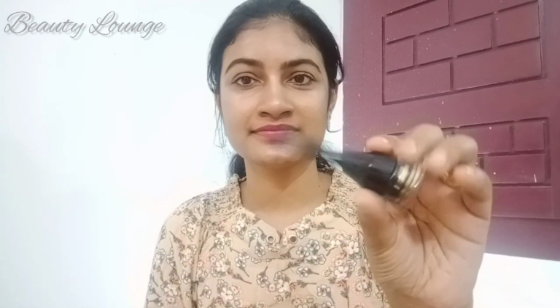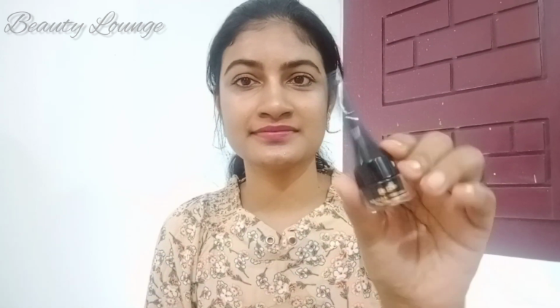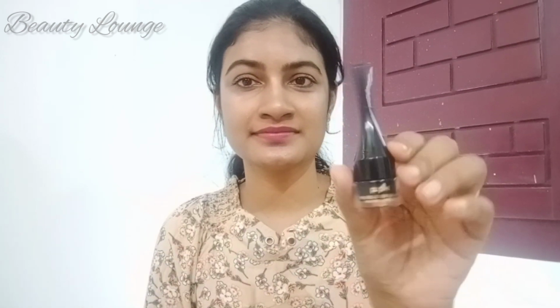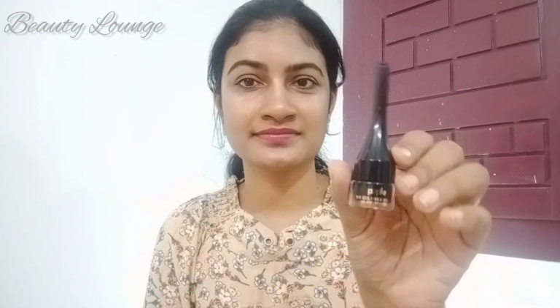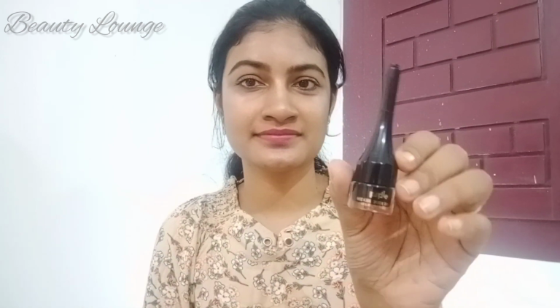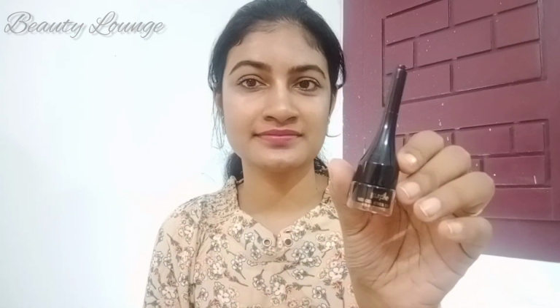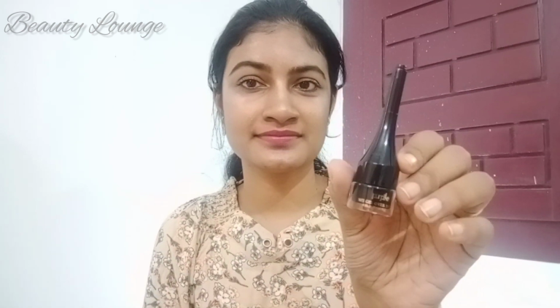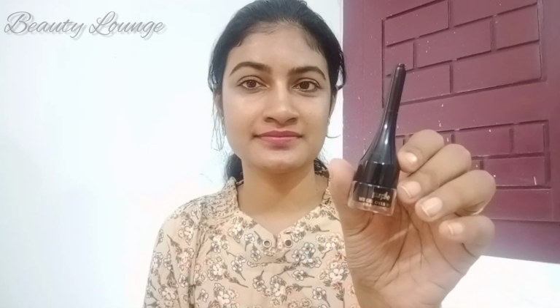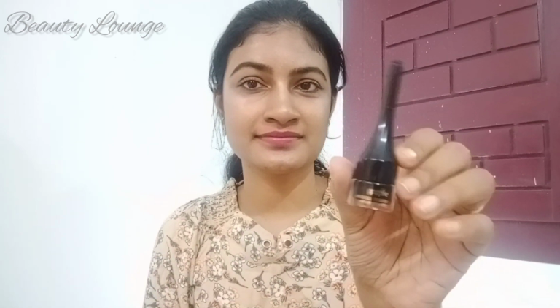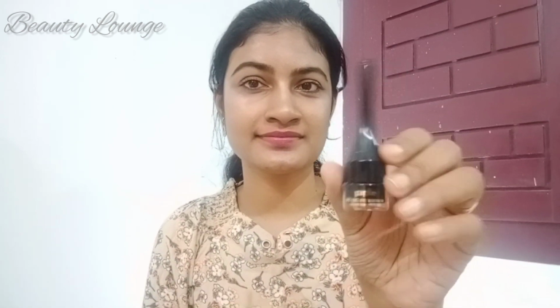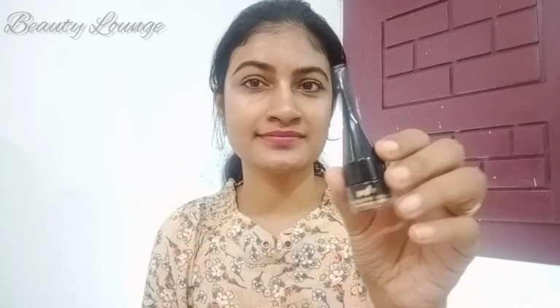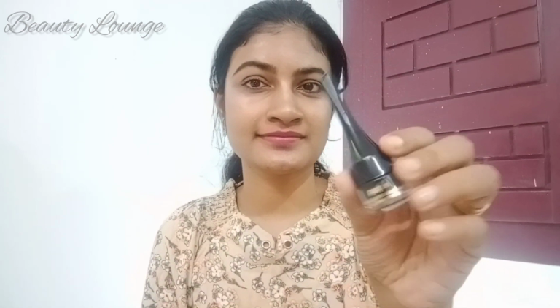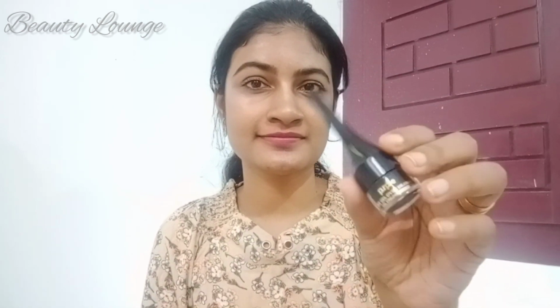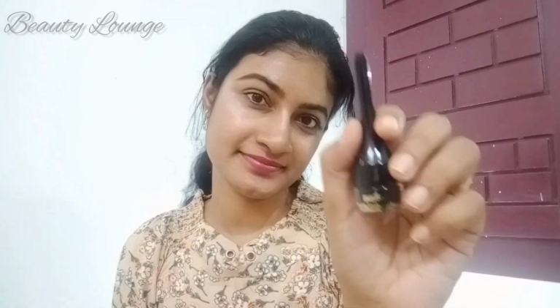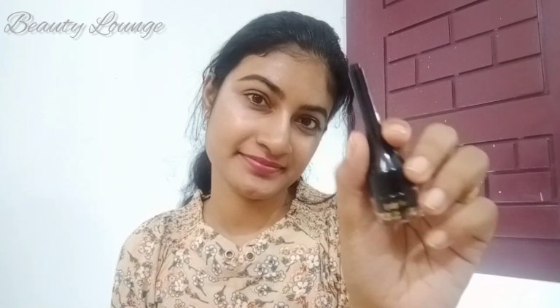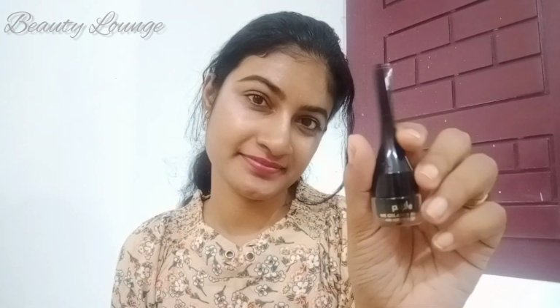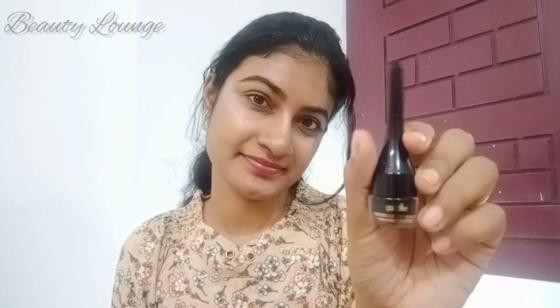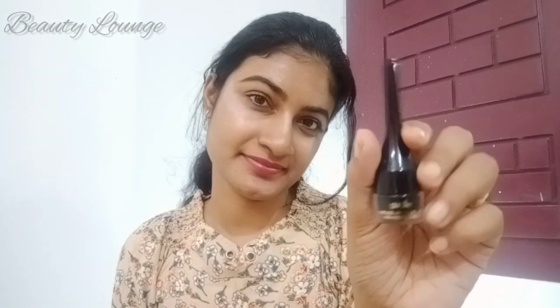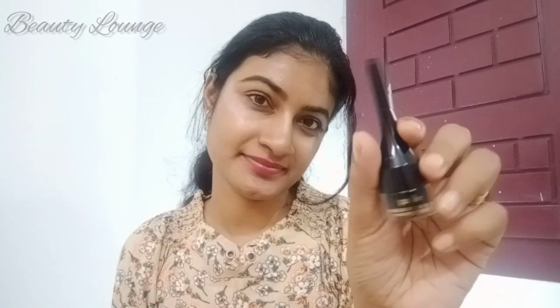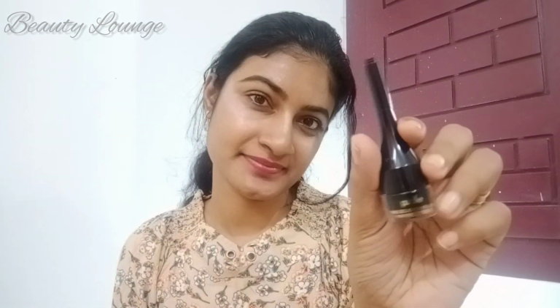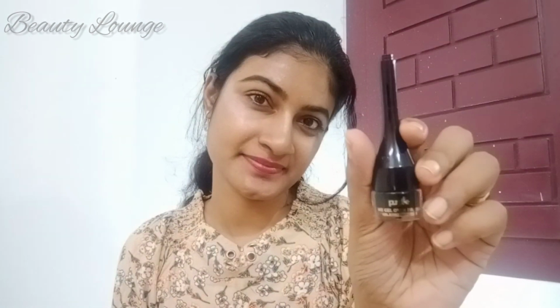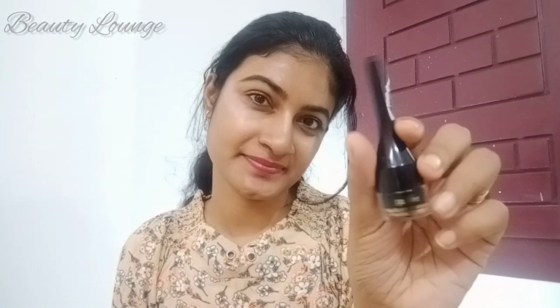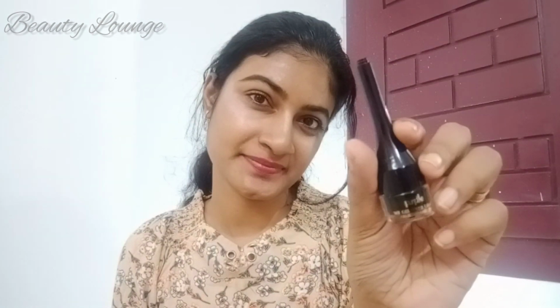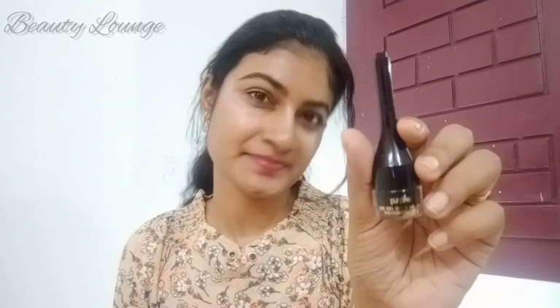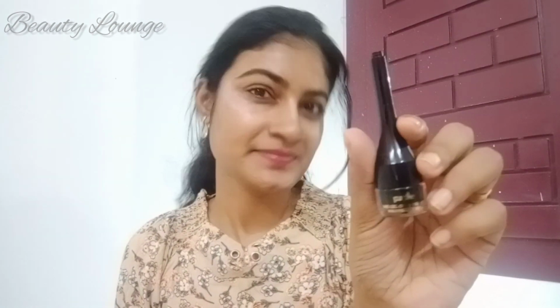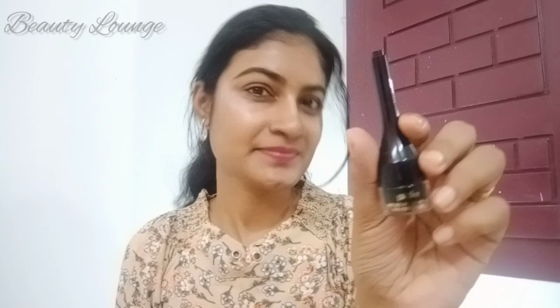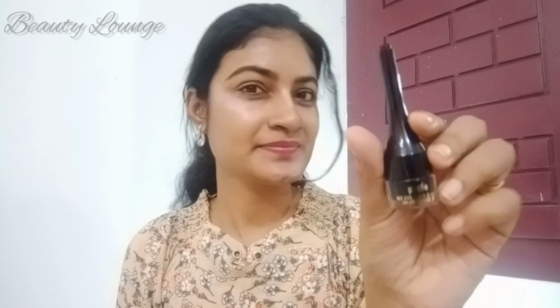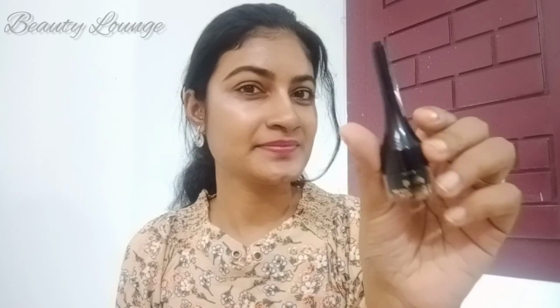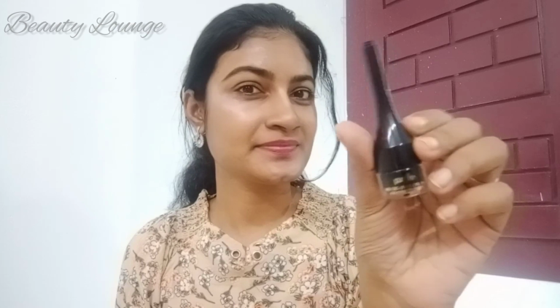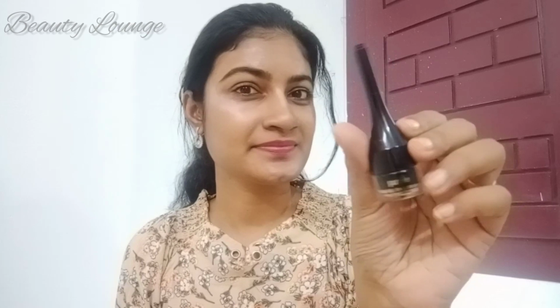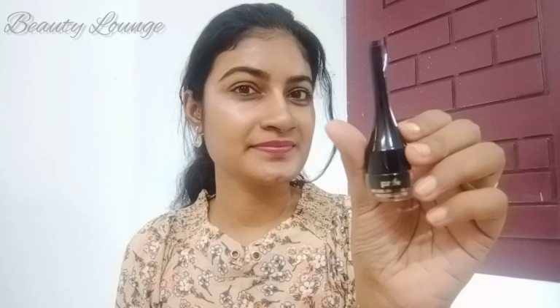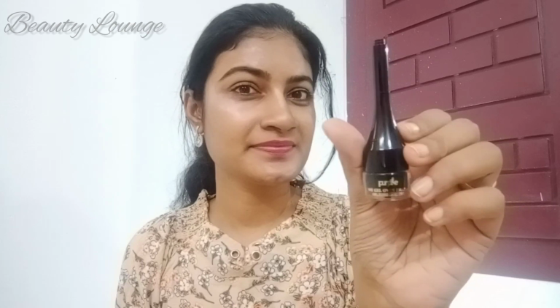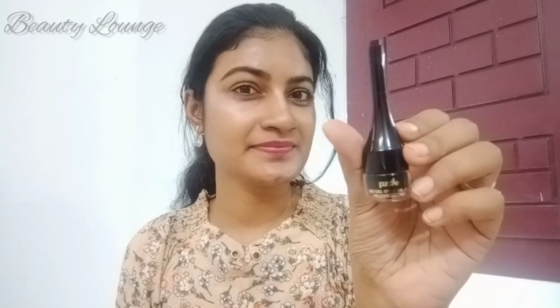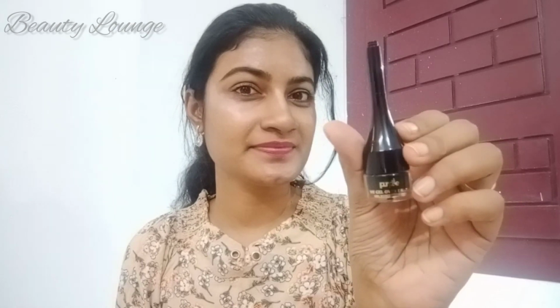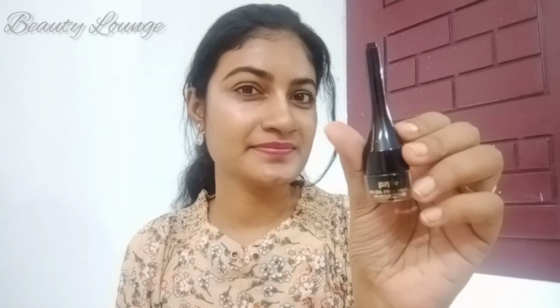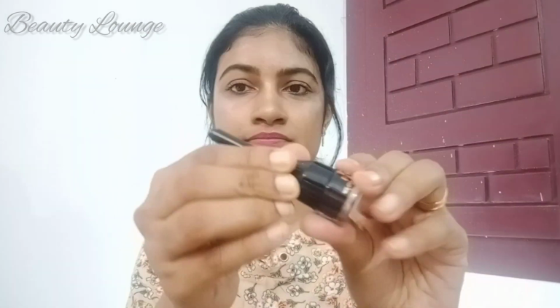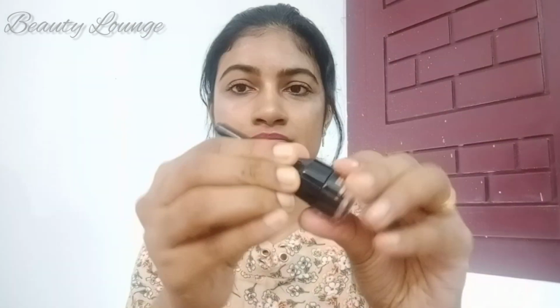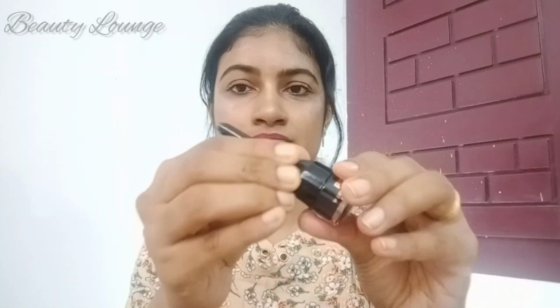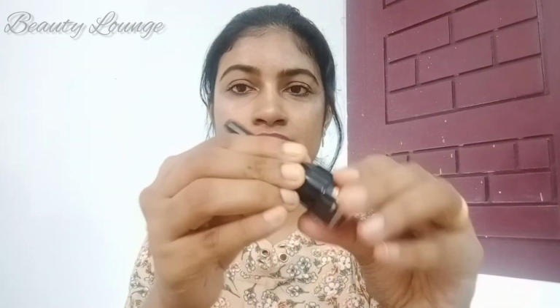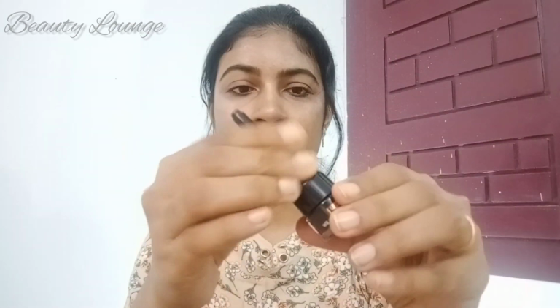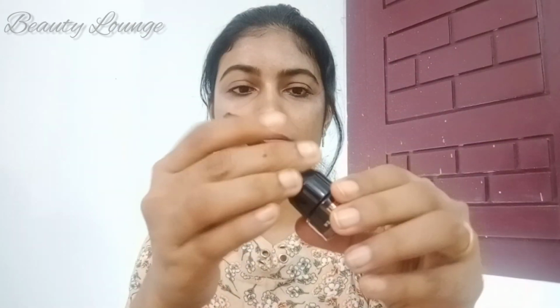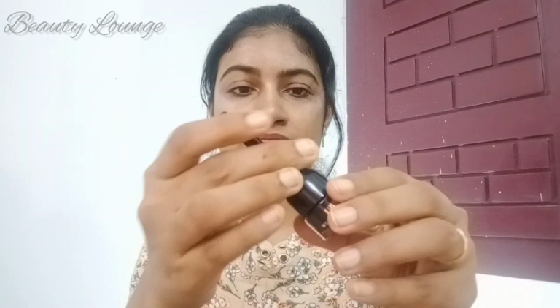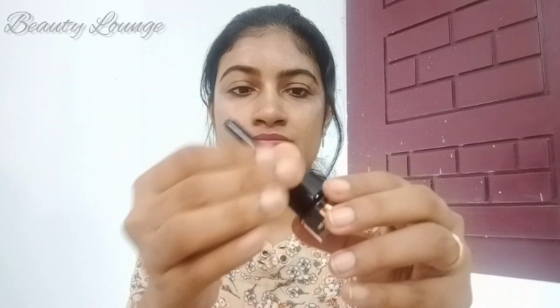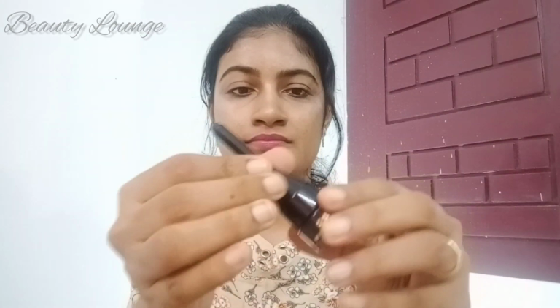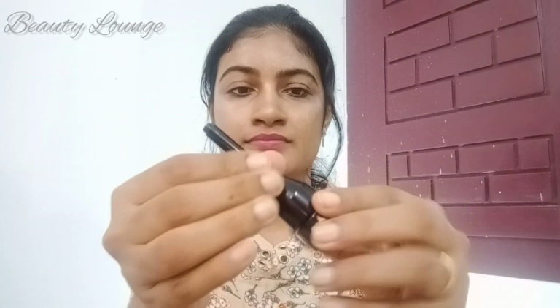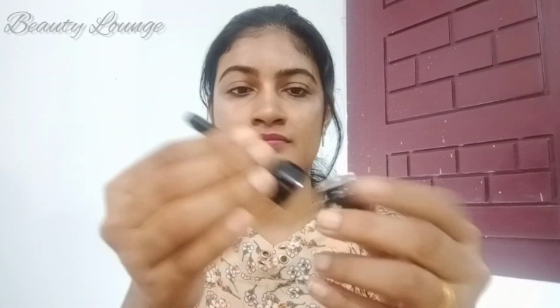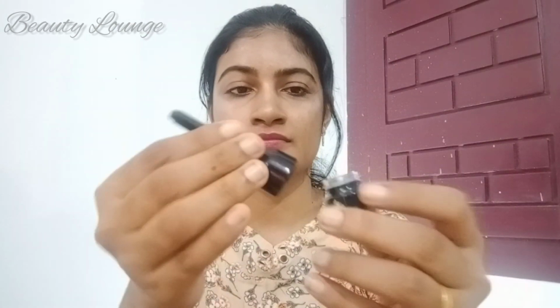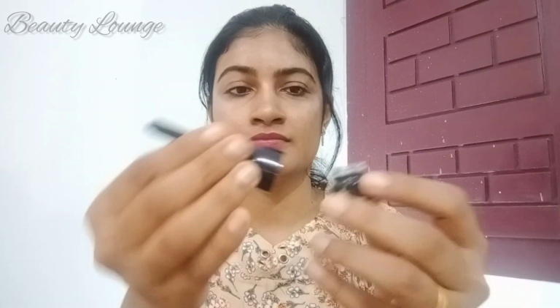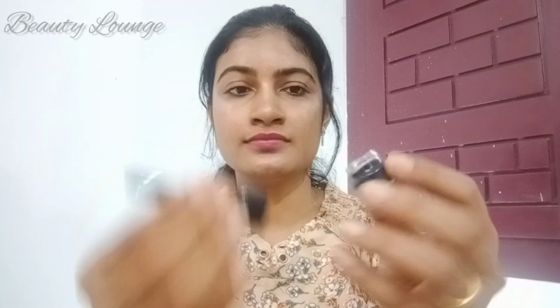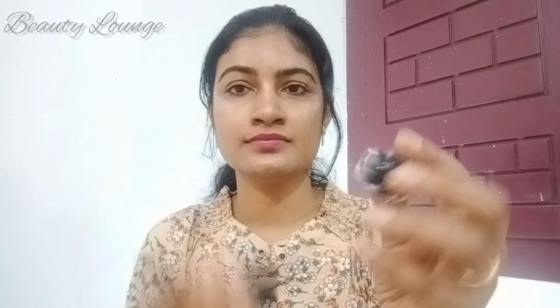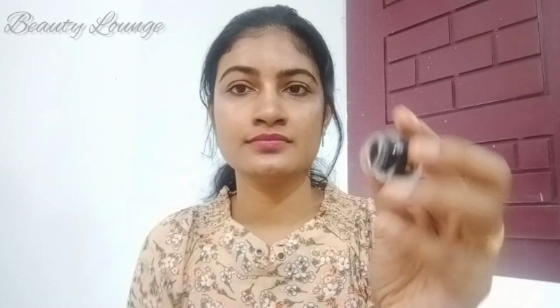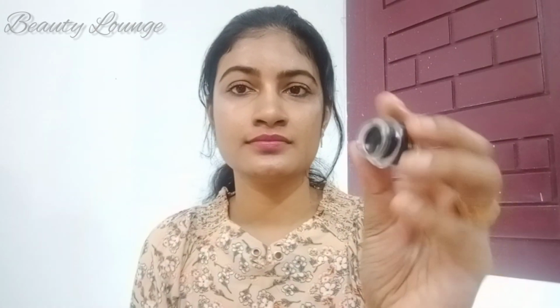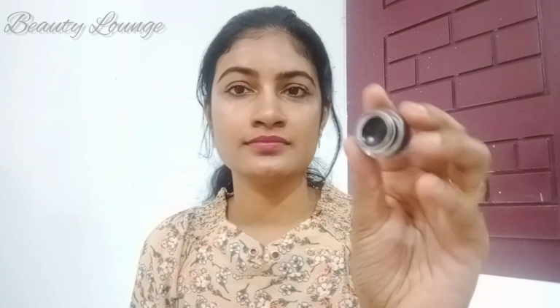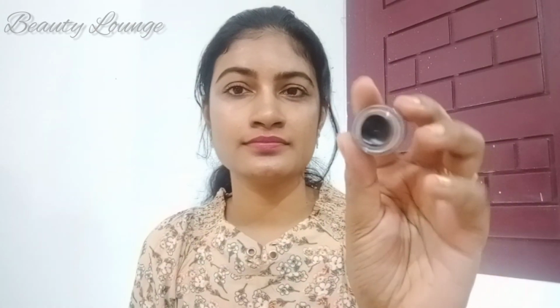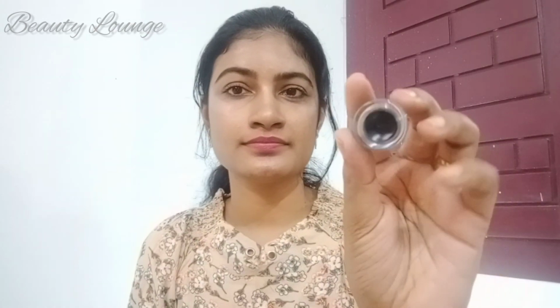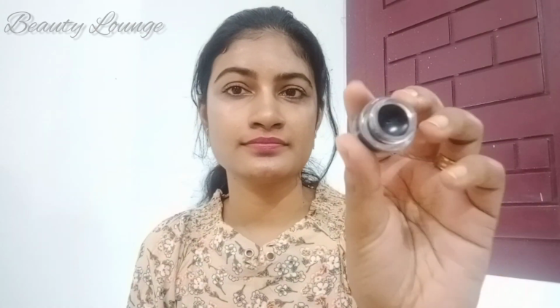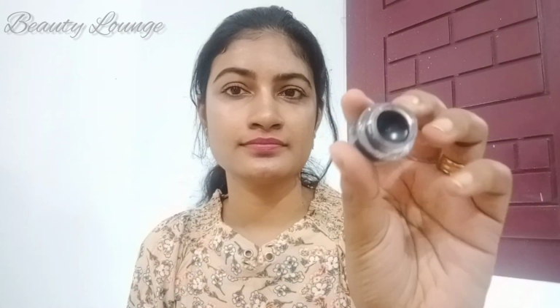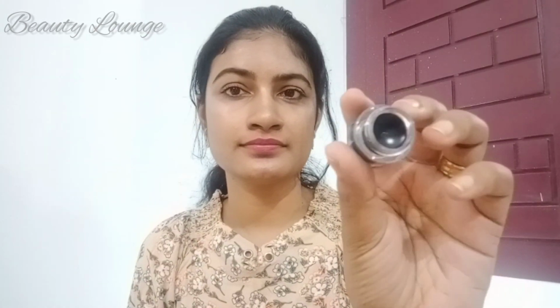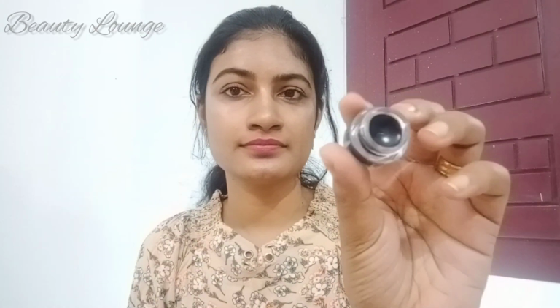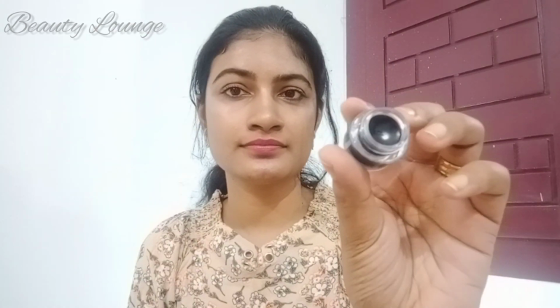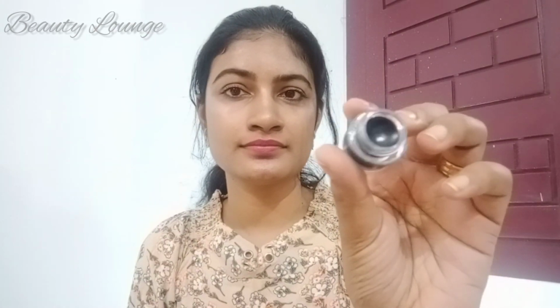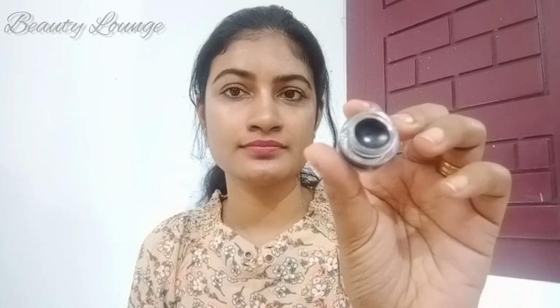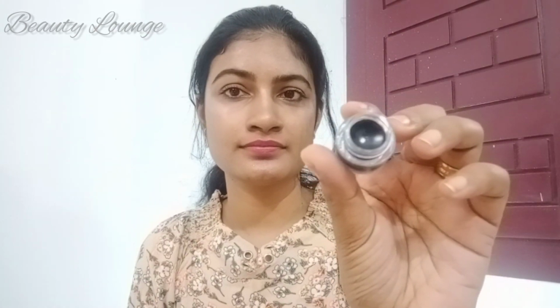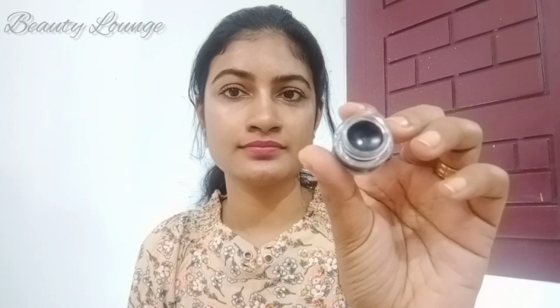In the packaging, we have a product. This is 3 grams of product. It is 3.99 rupees.